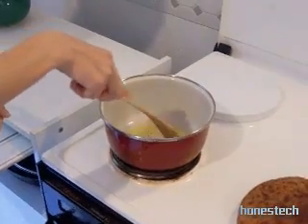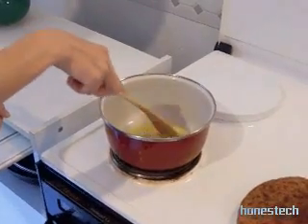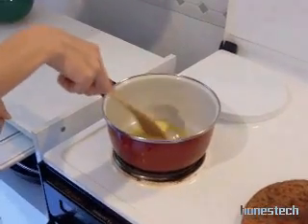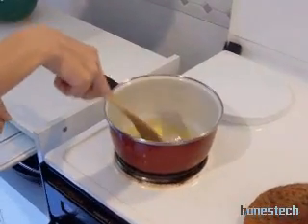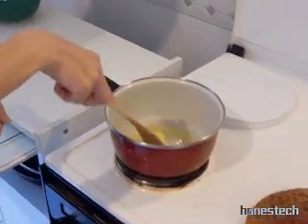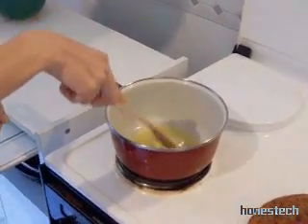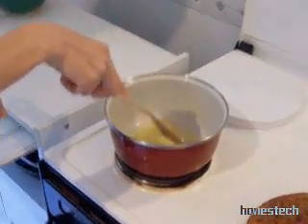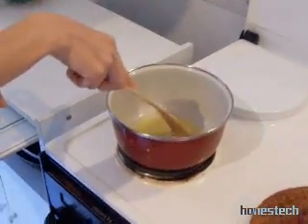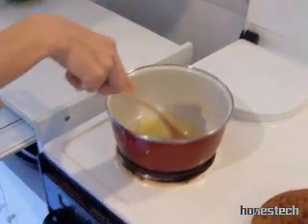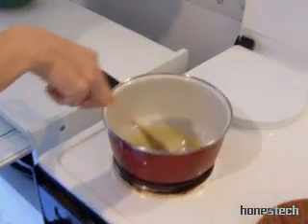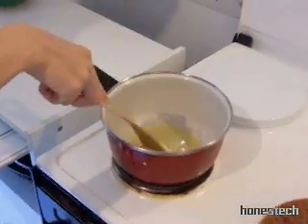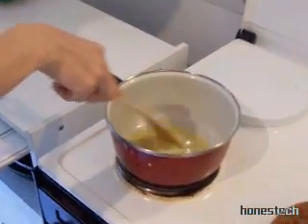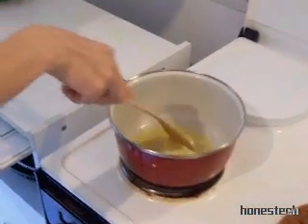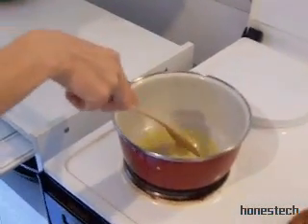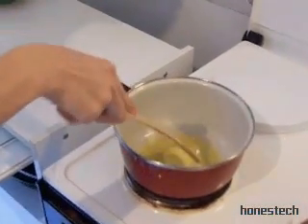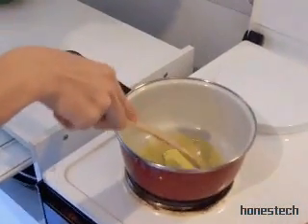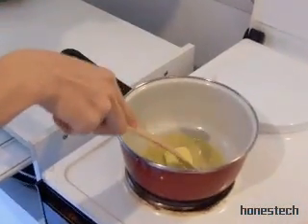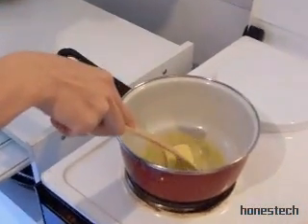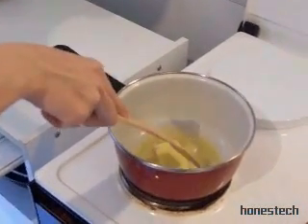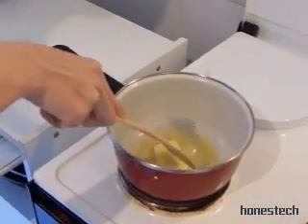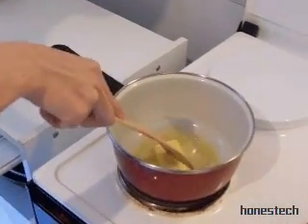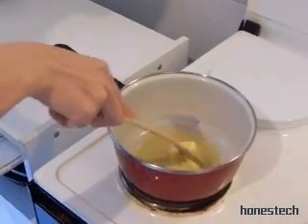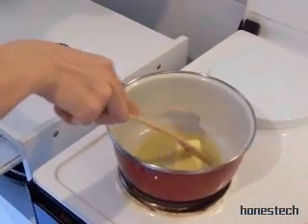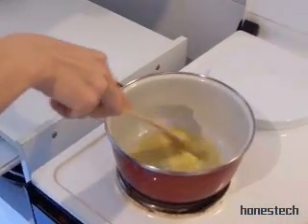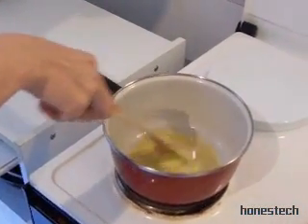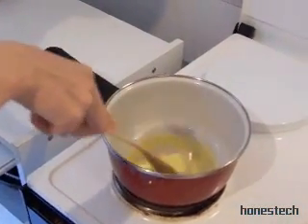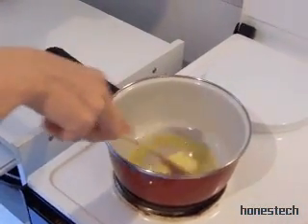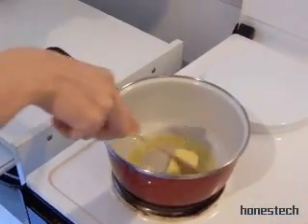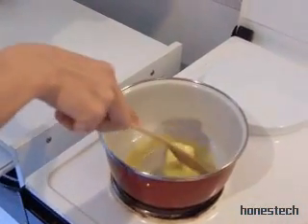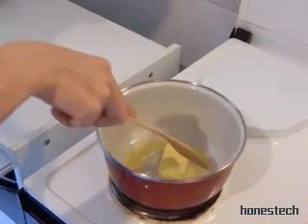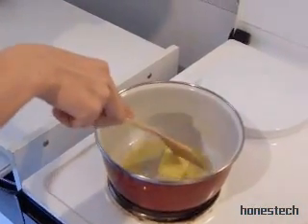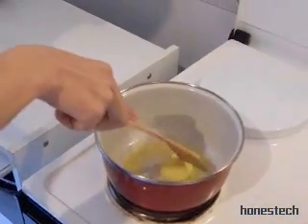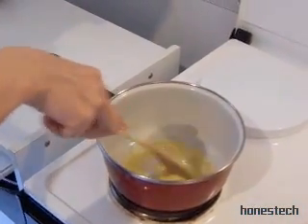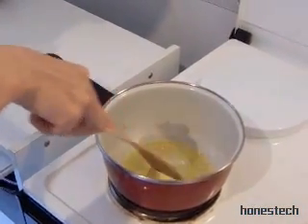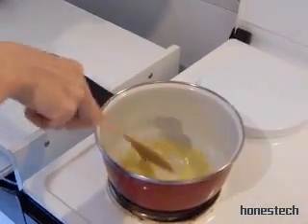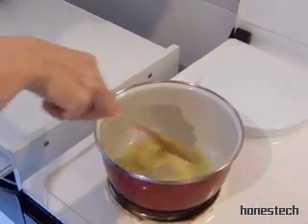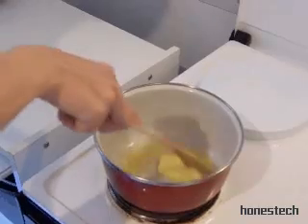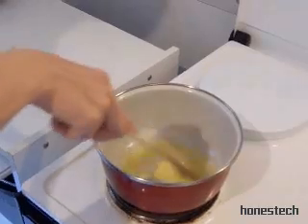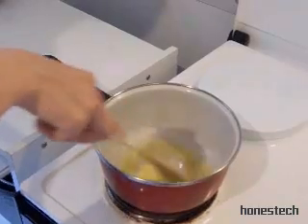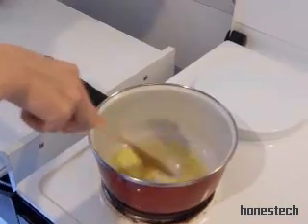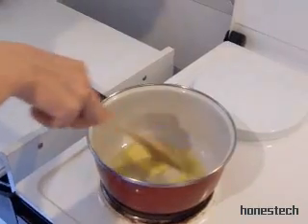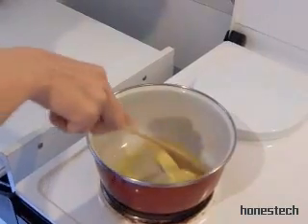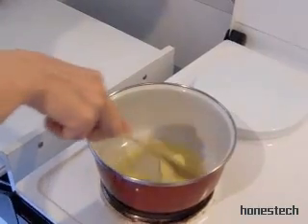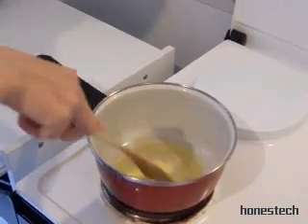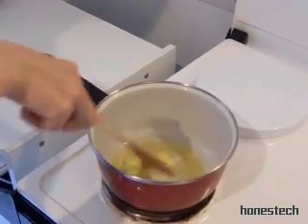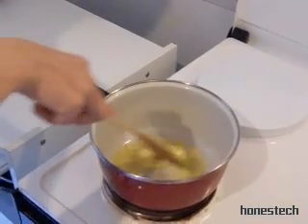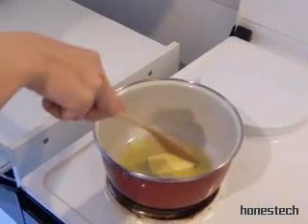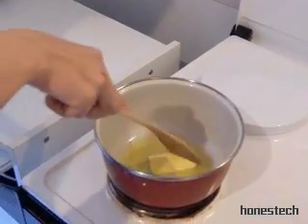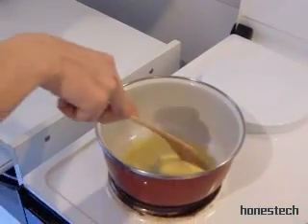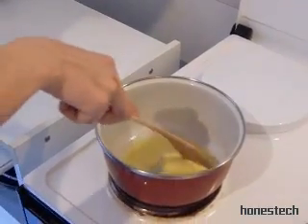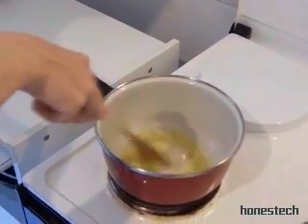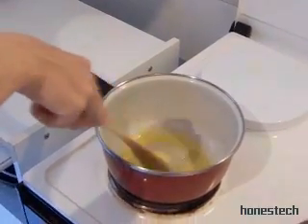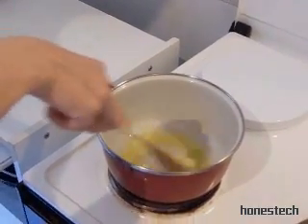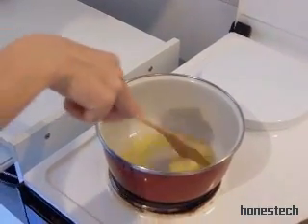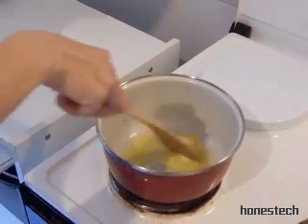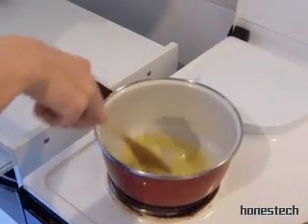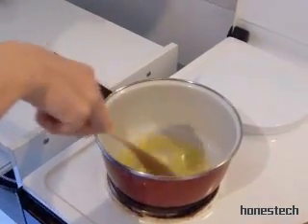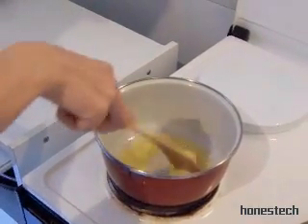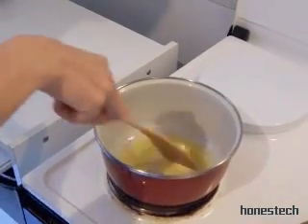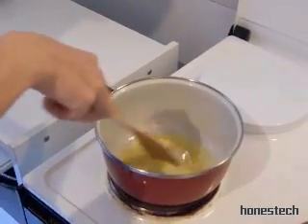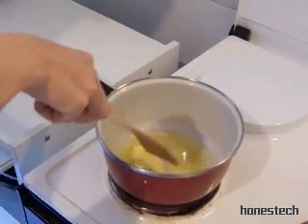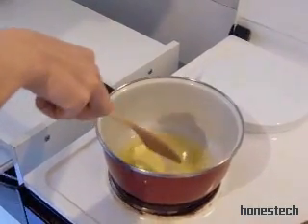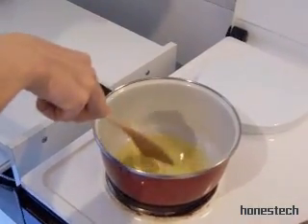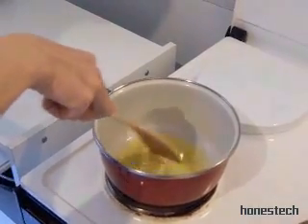Maybe not the target. We dissolve the butter.